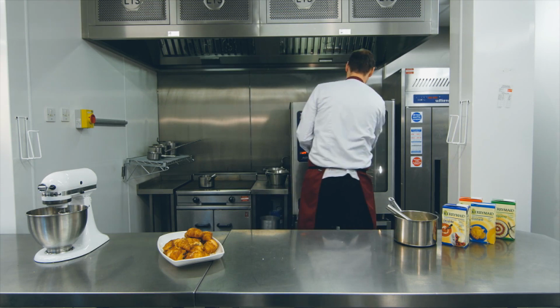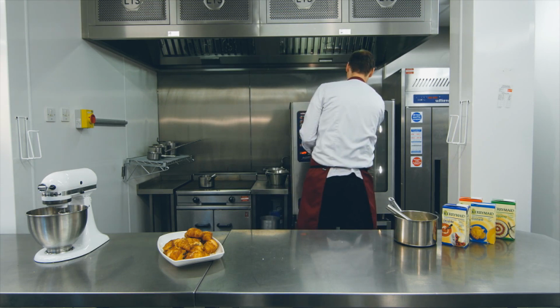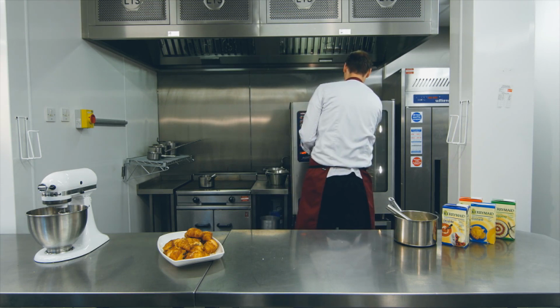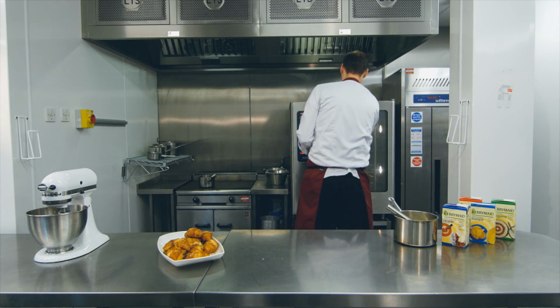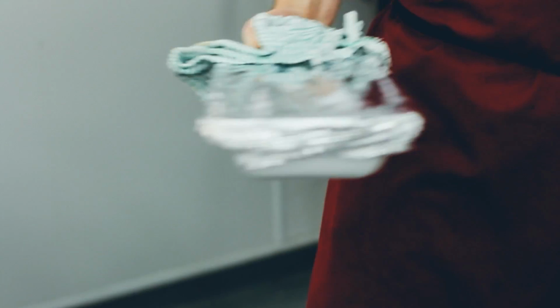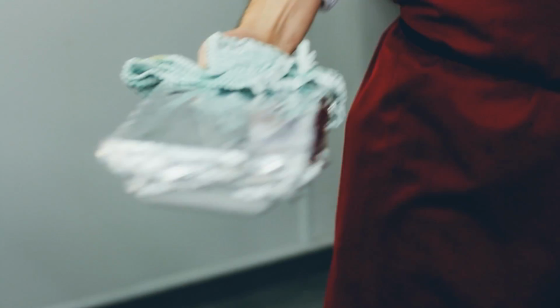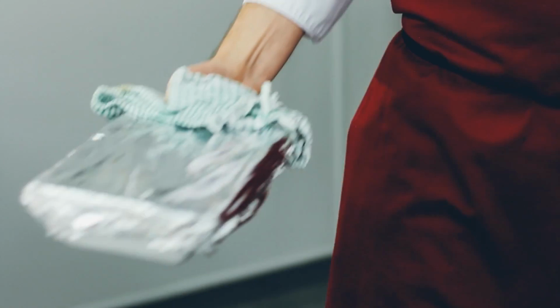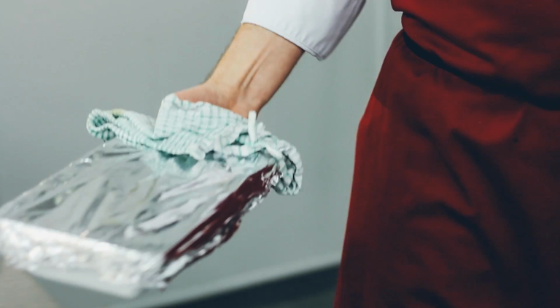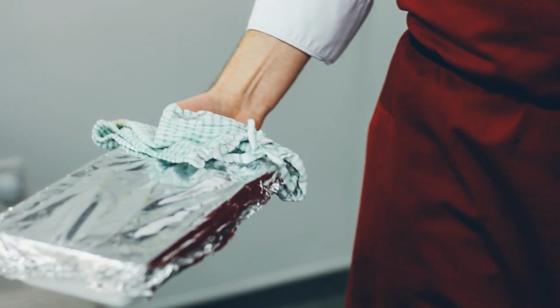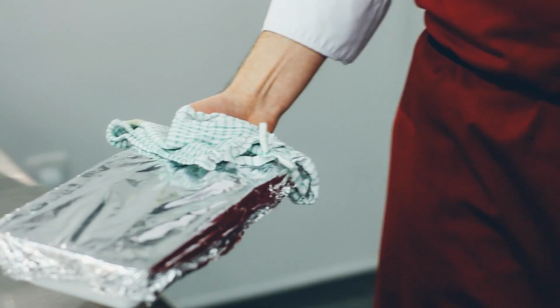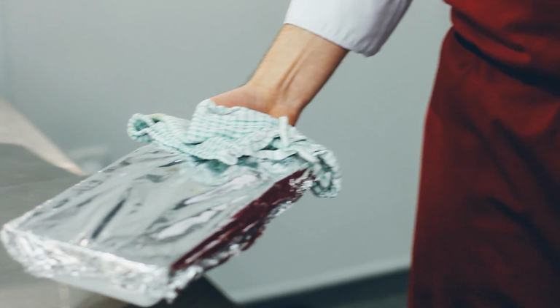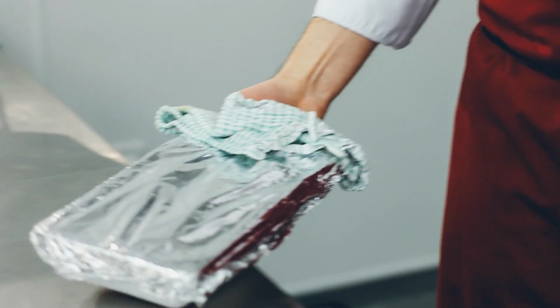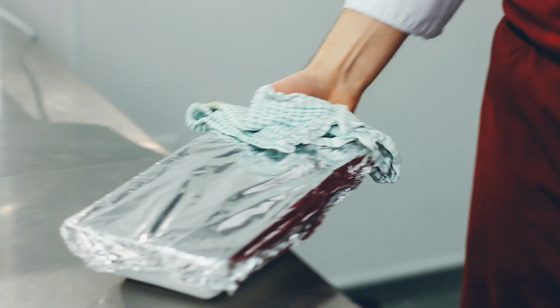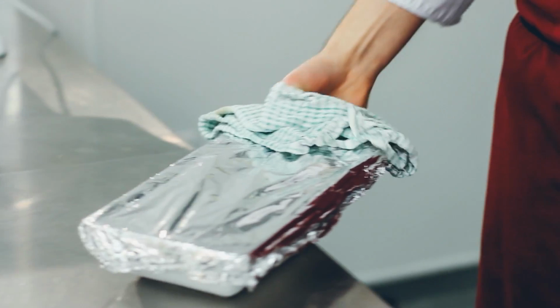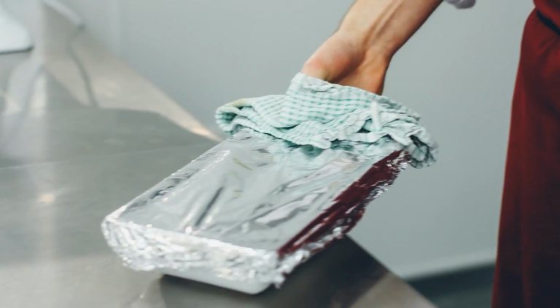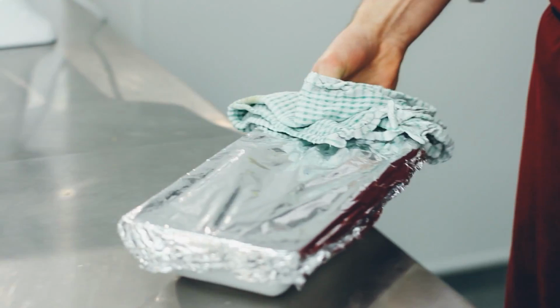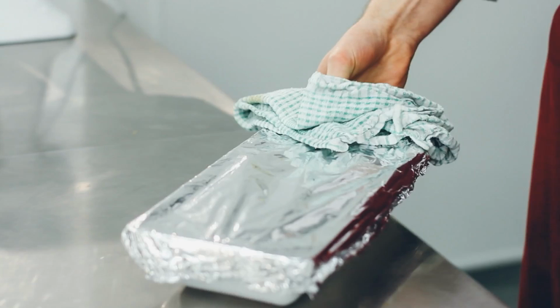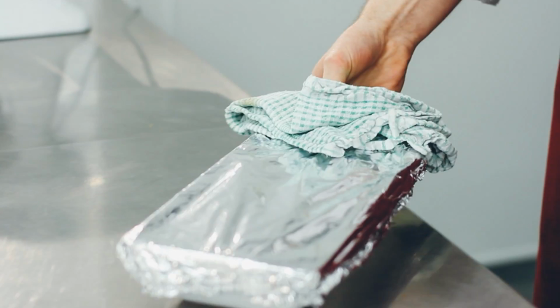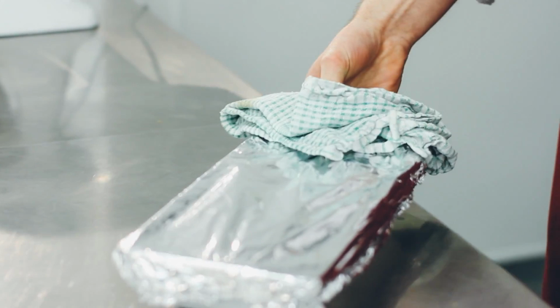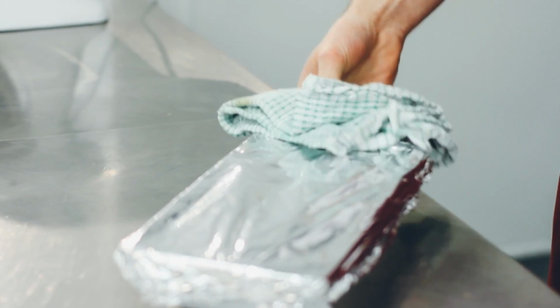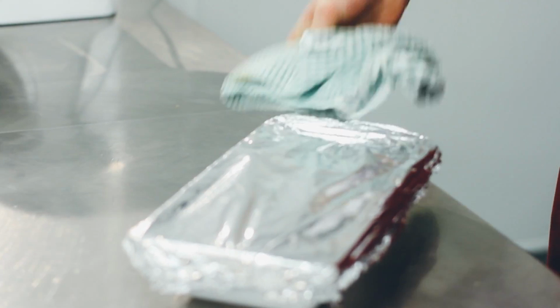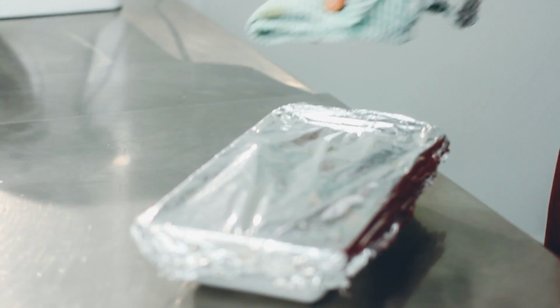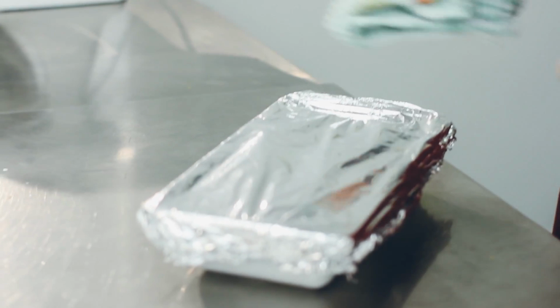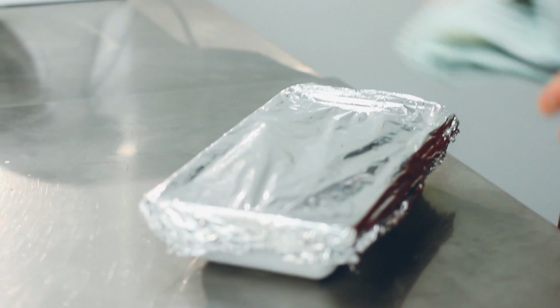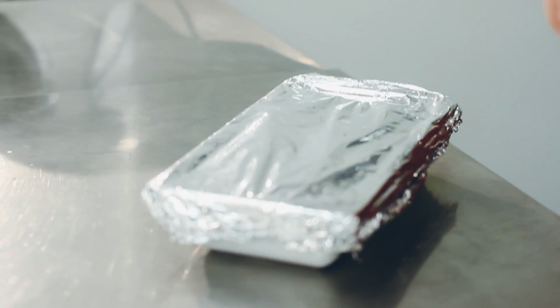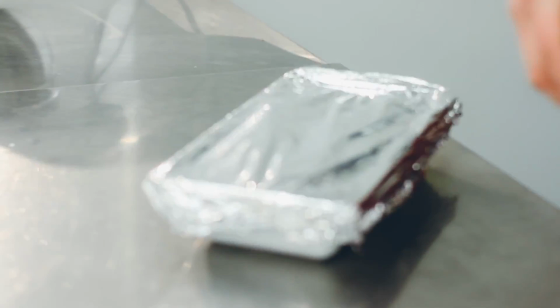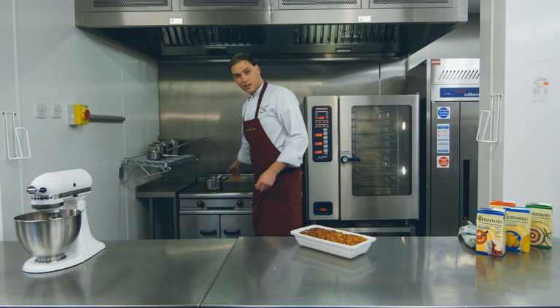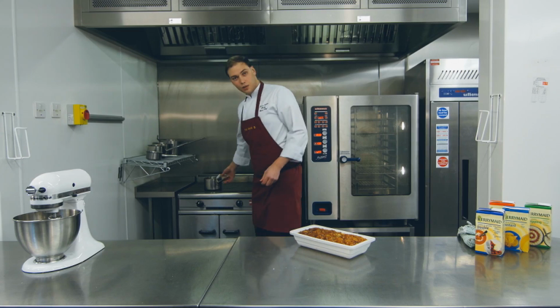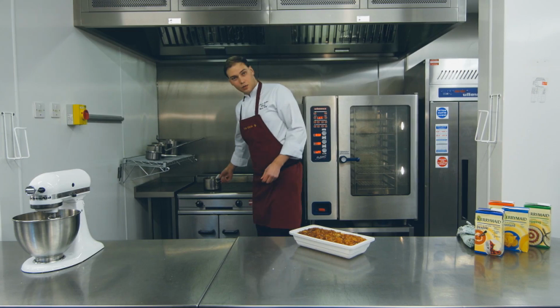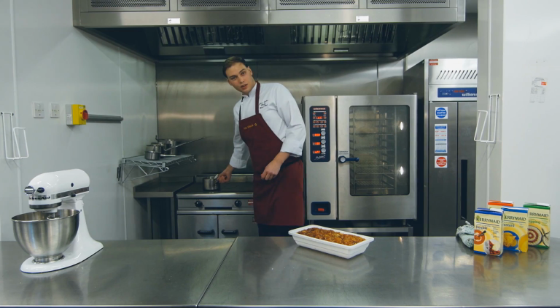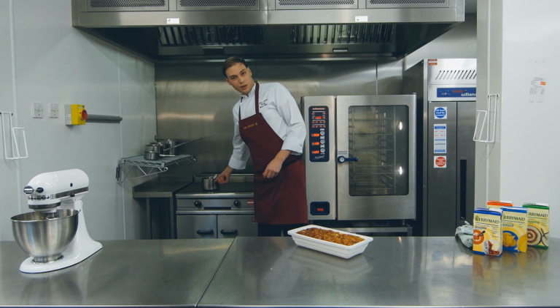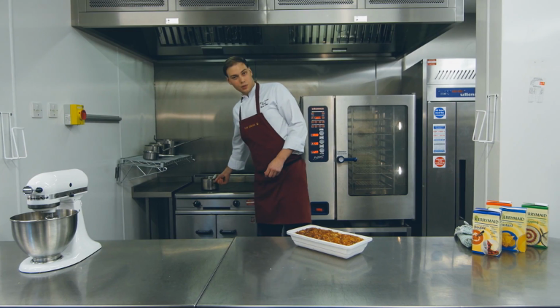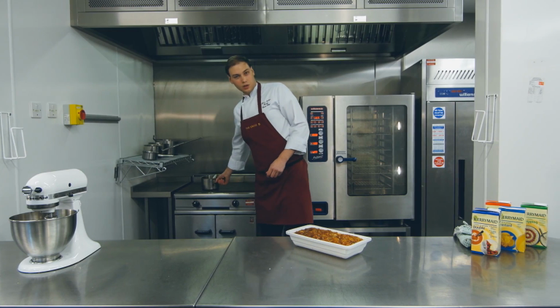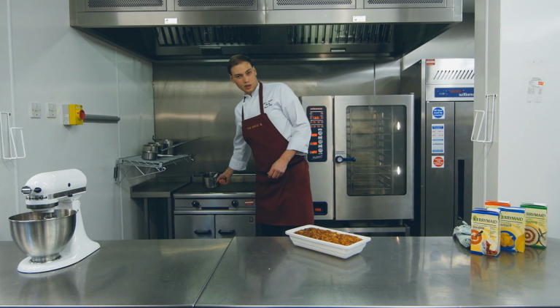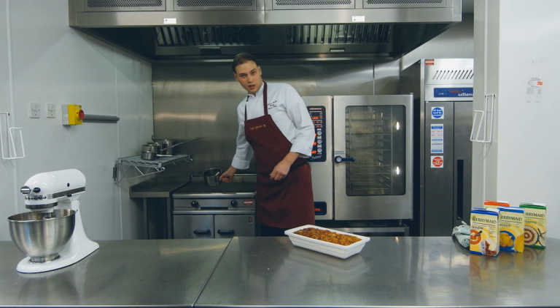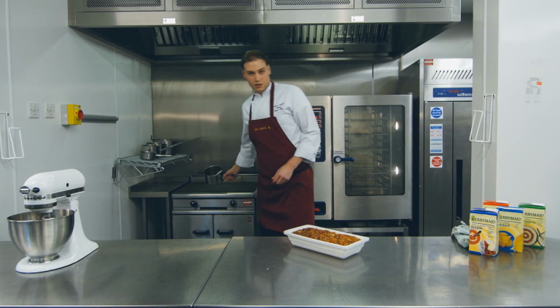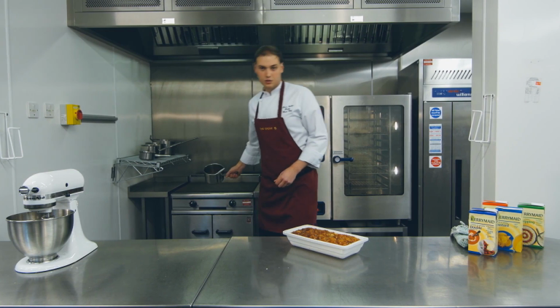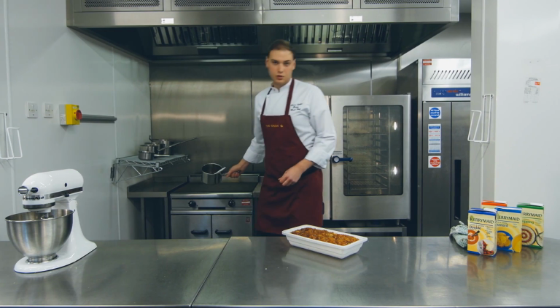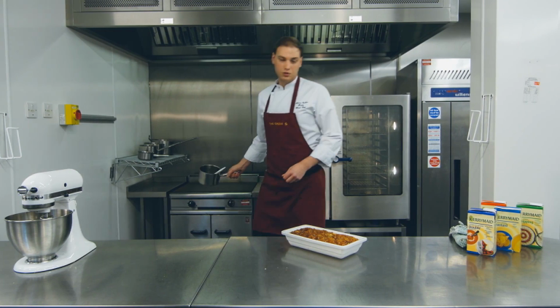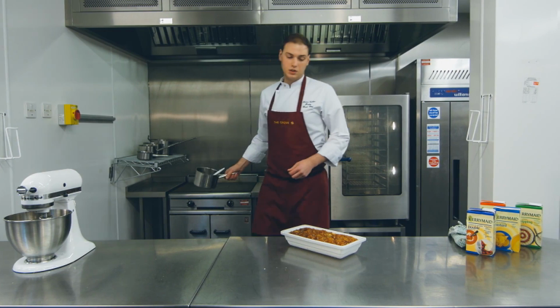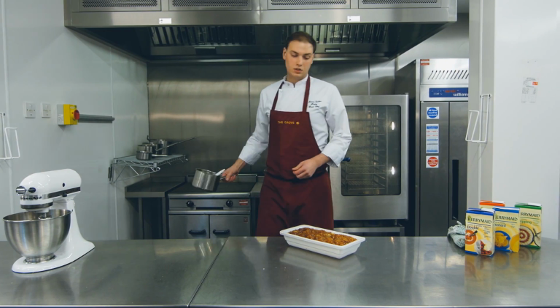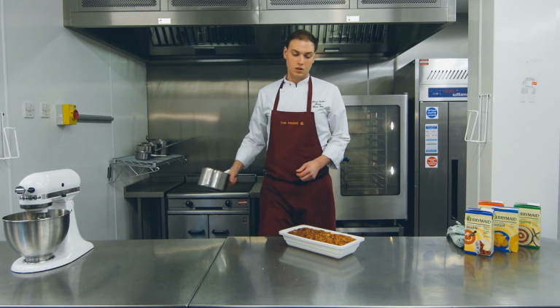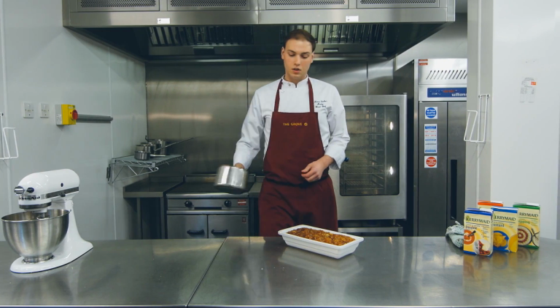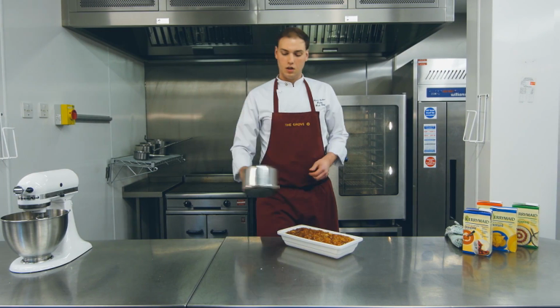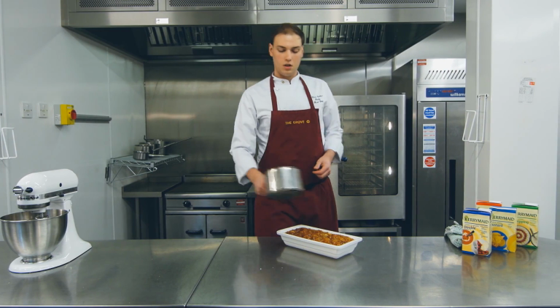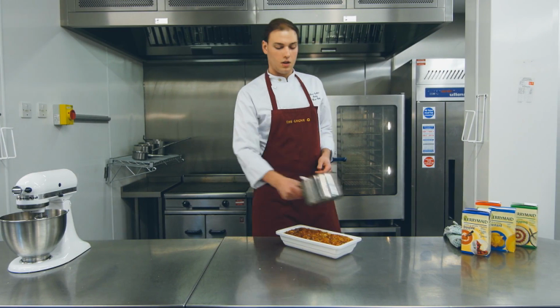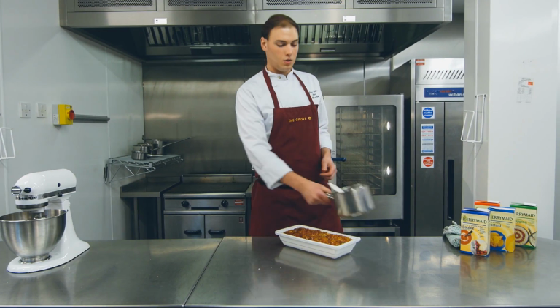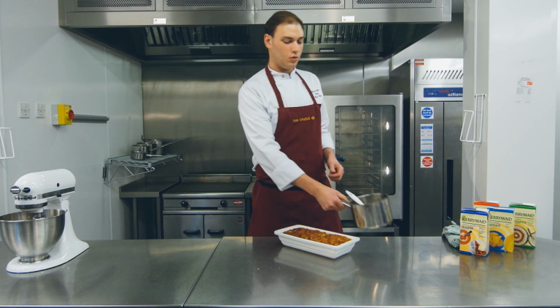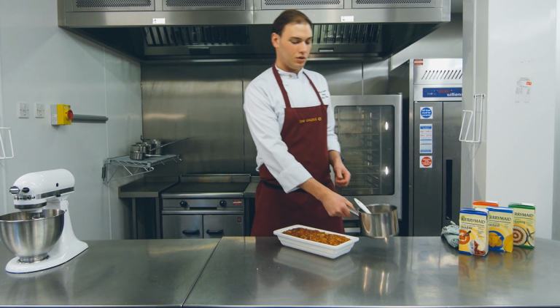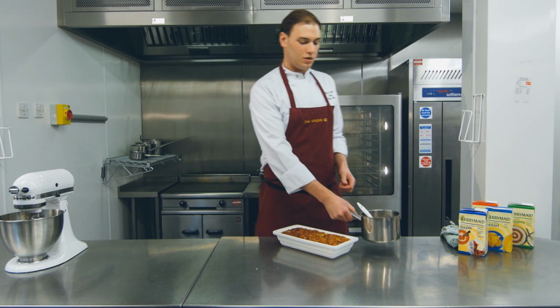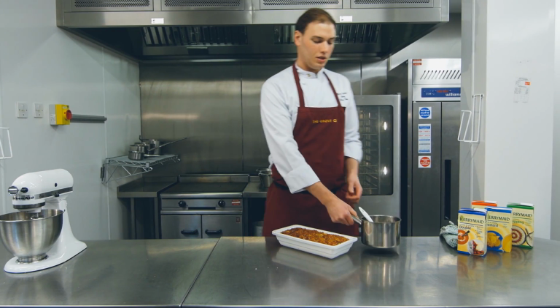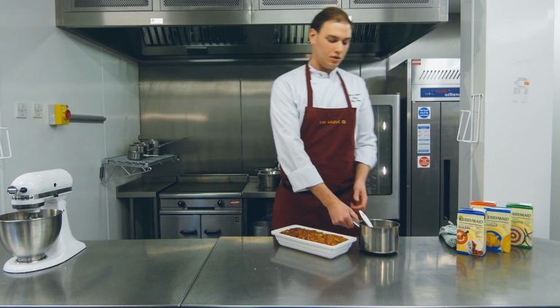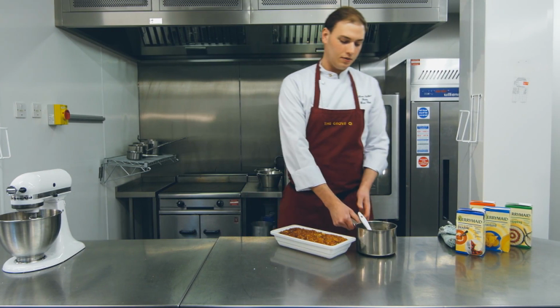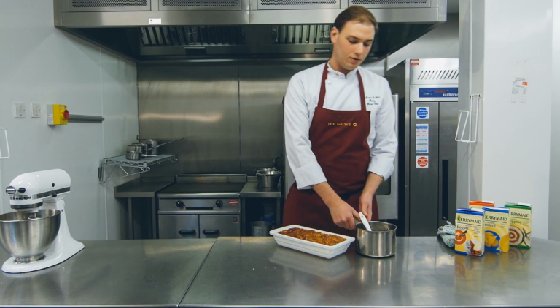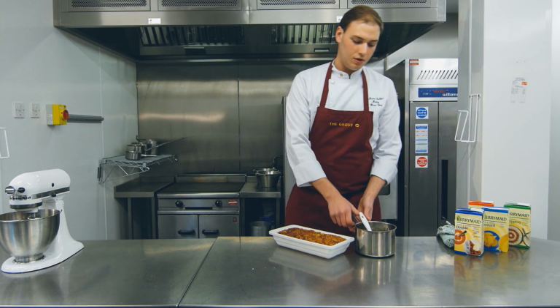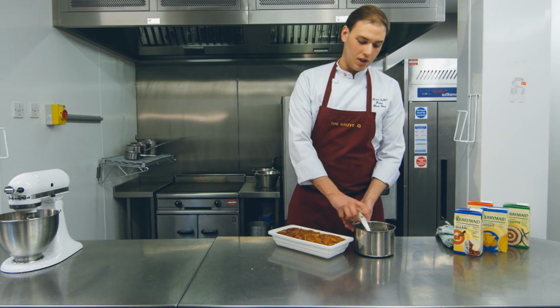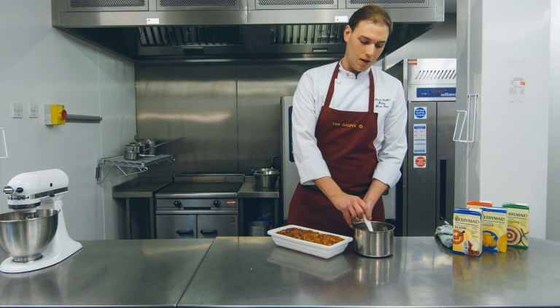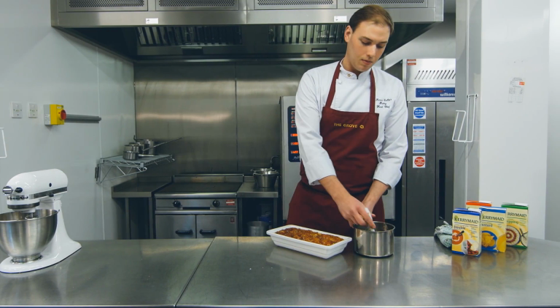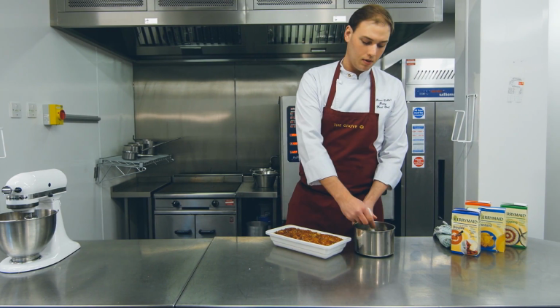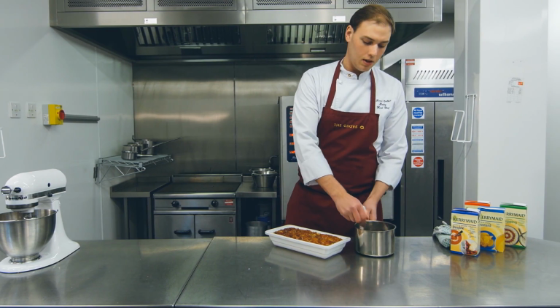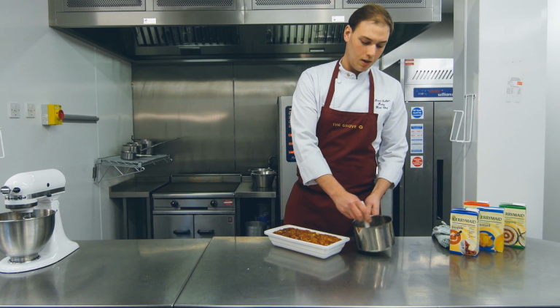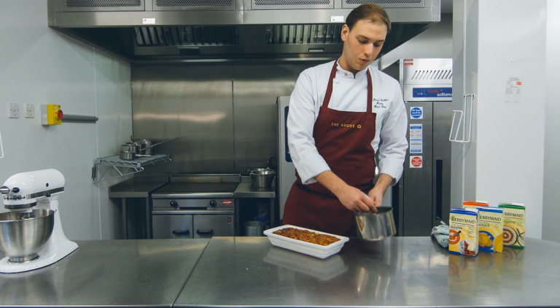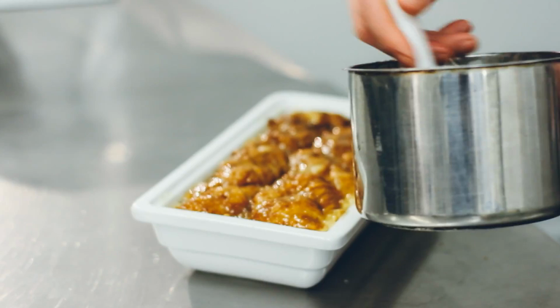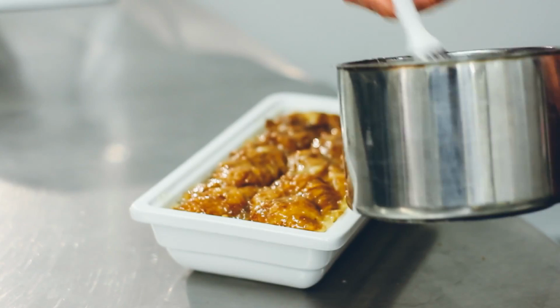After 20 to 30 minutes cooking time, we're going to glaze that with an apricot glaze using equal quantities of jam and water.